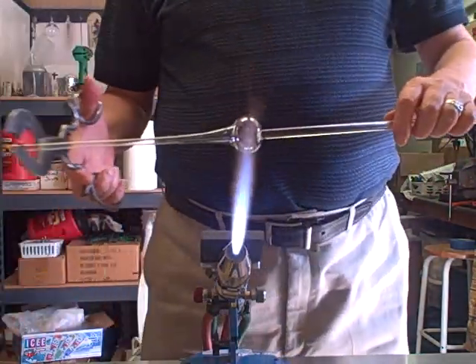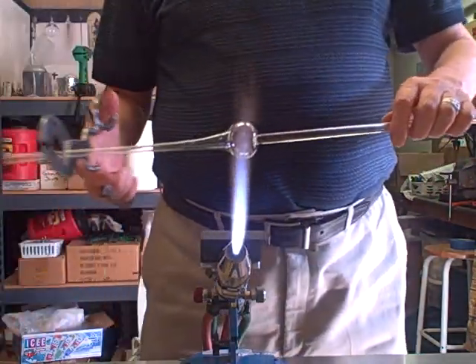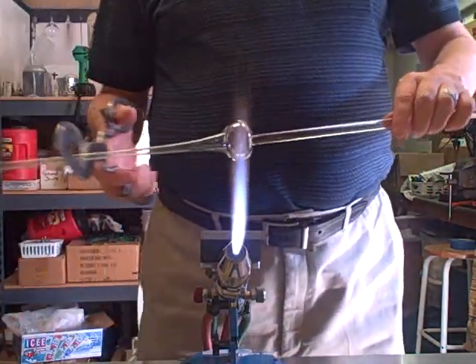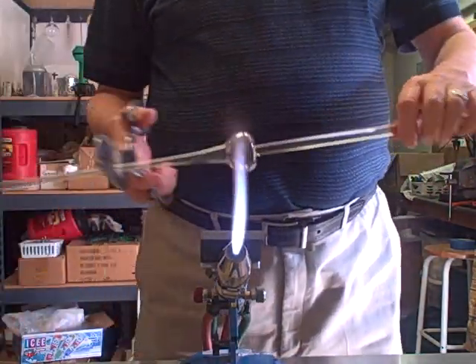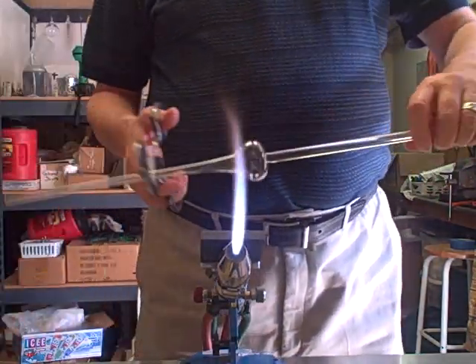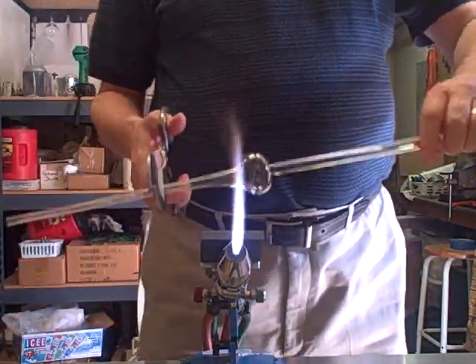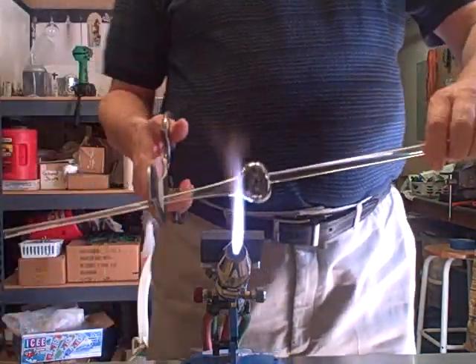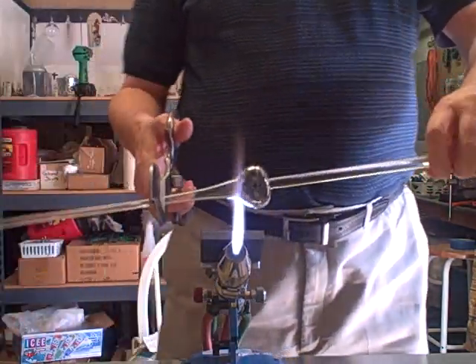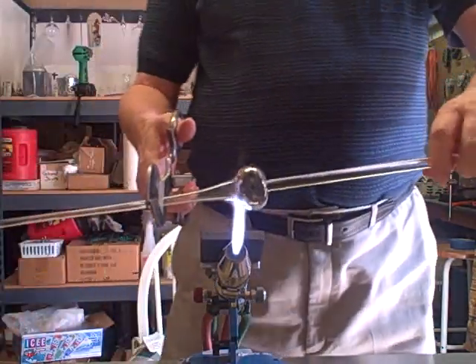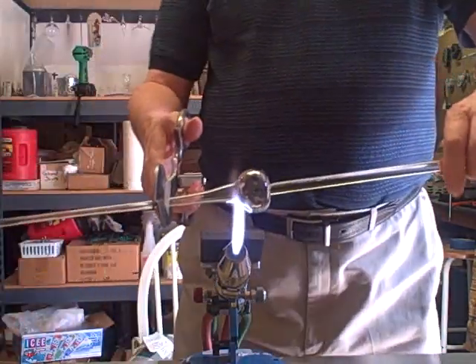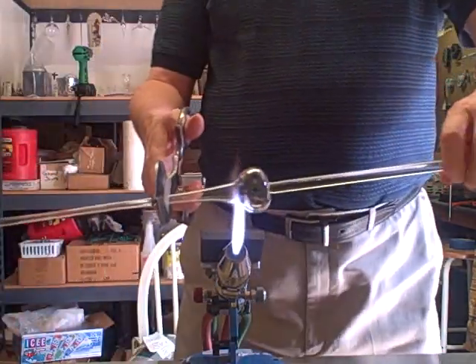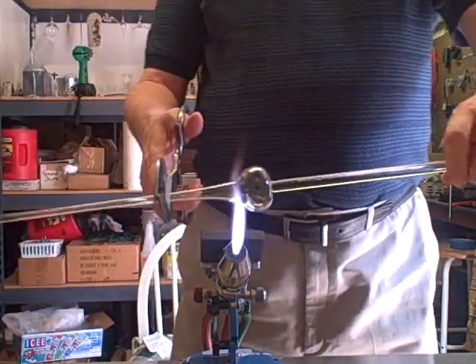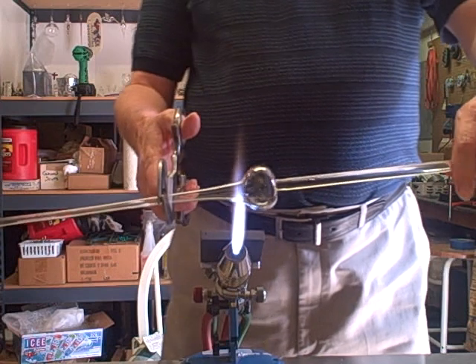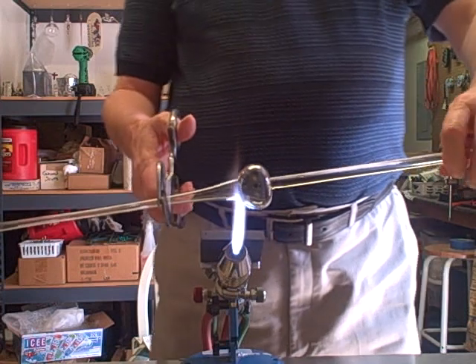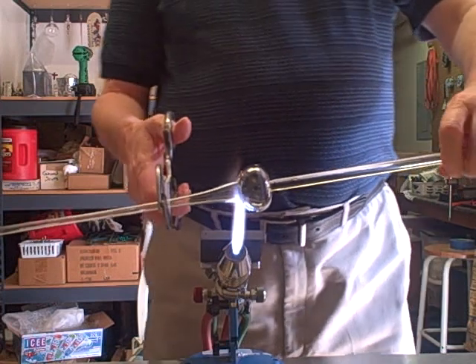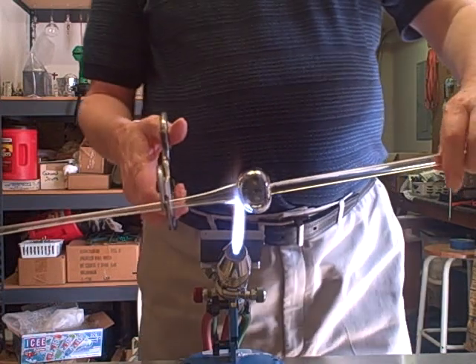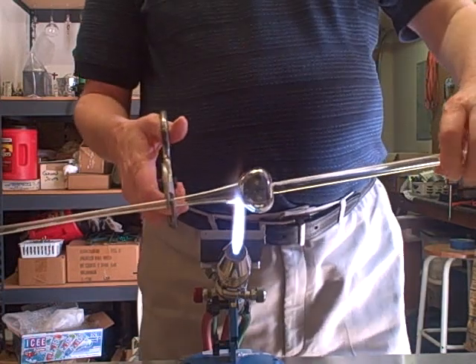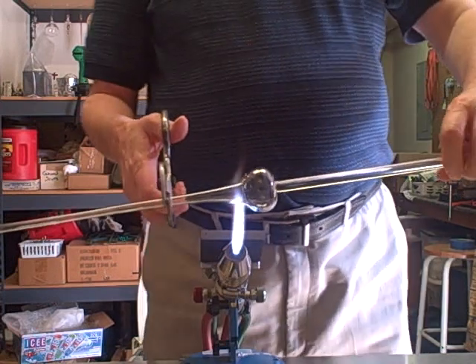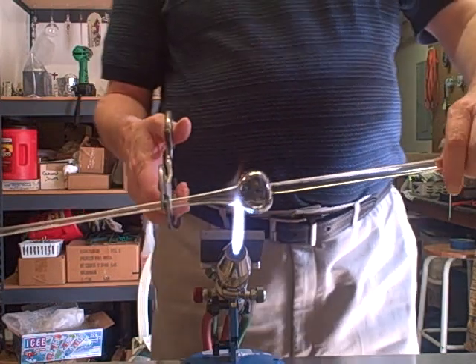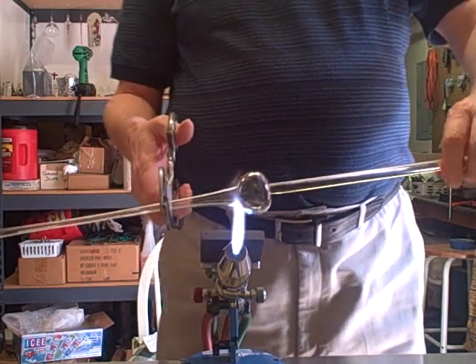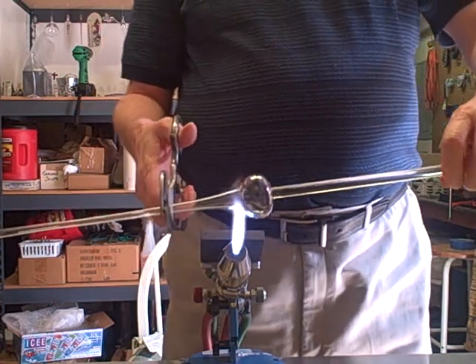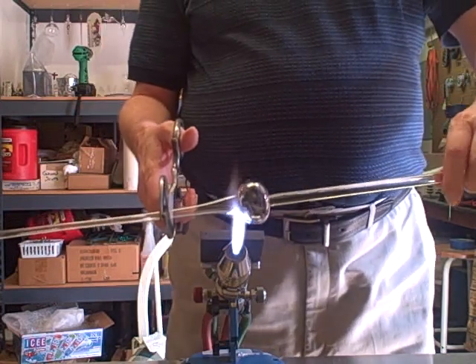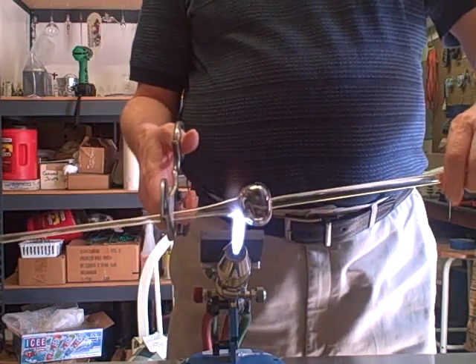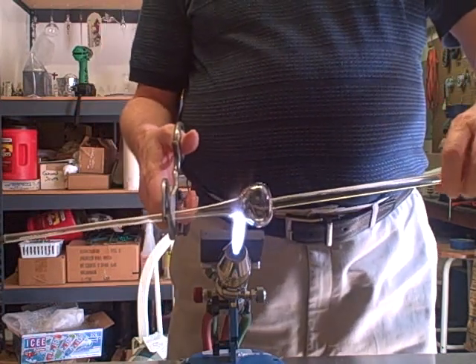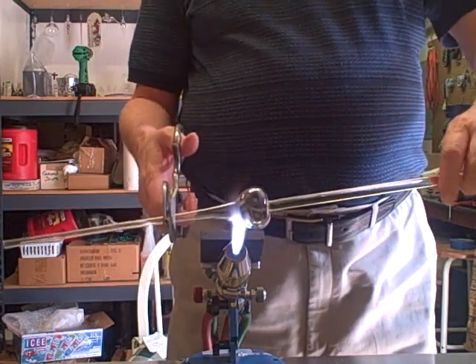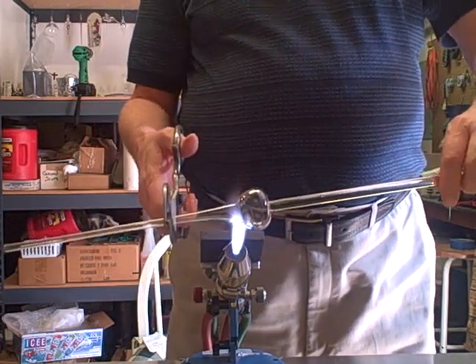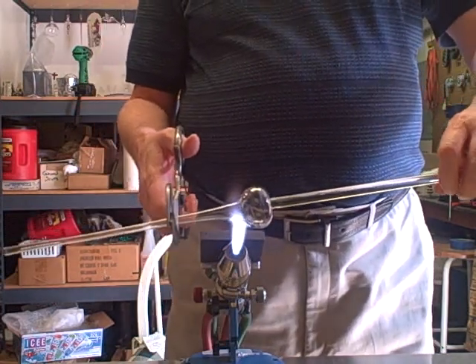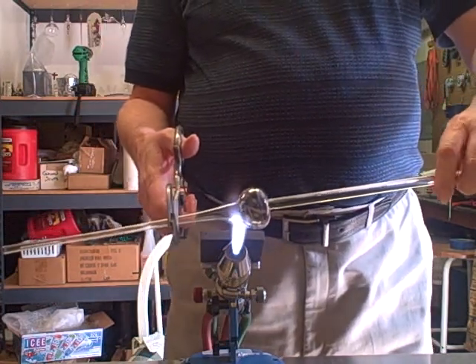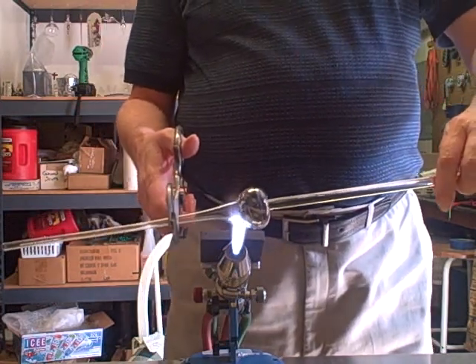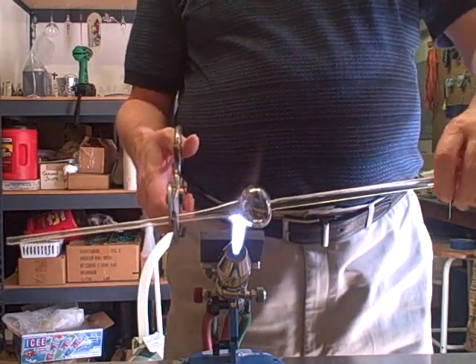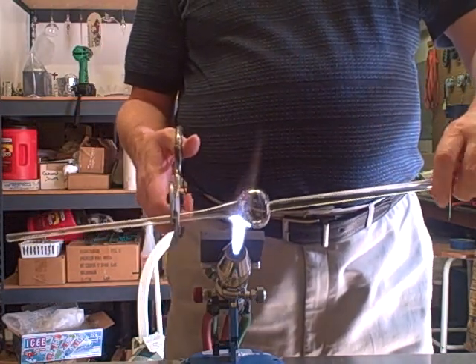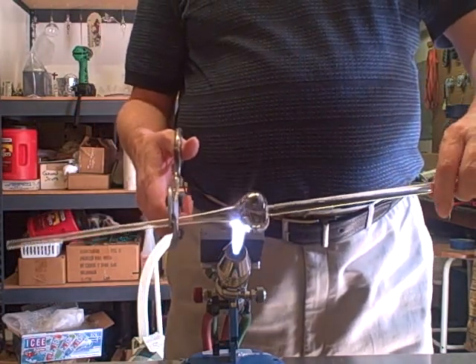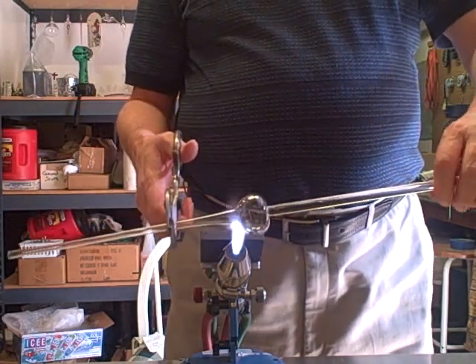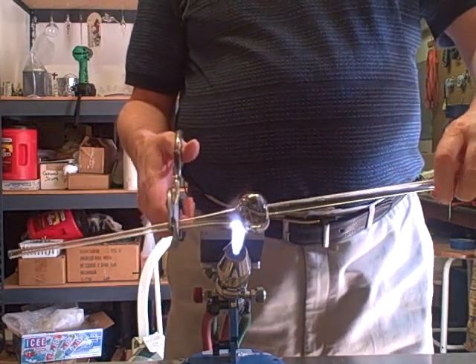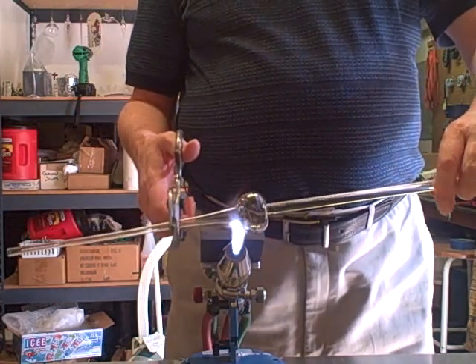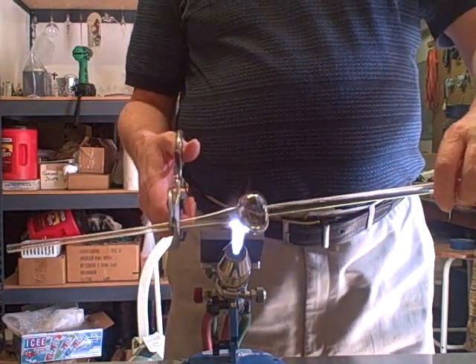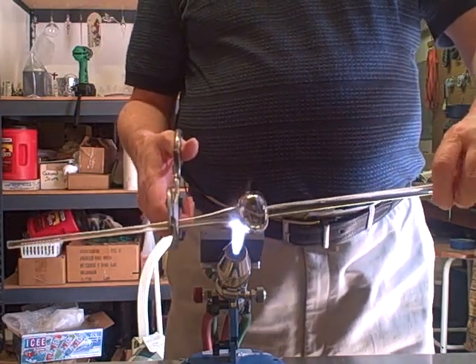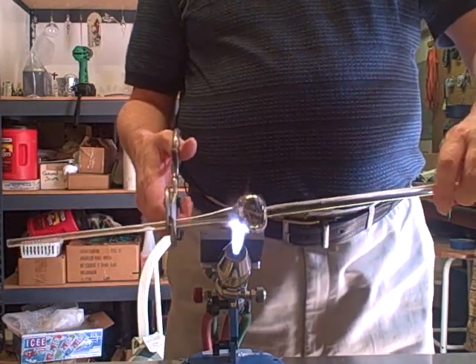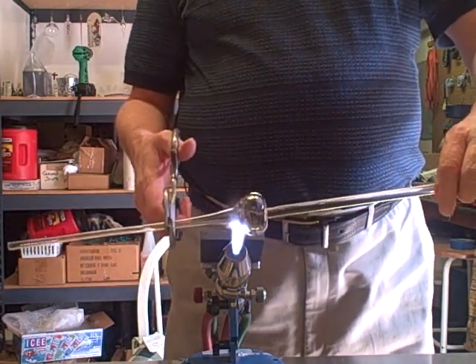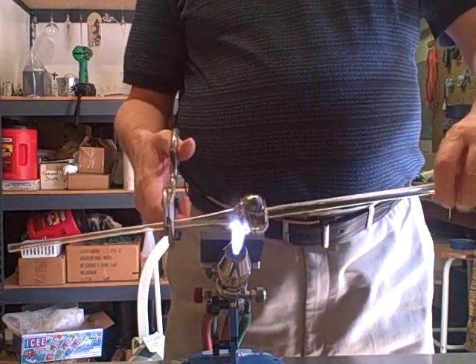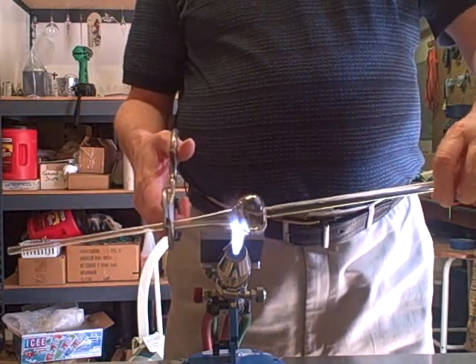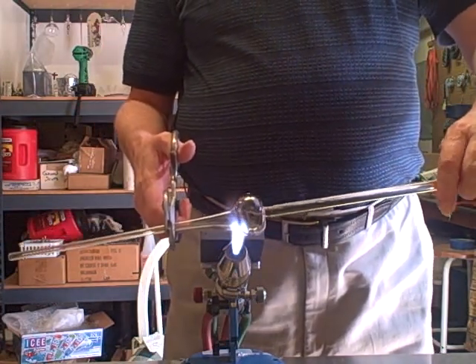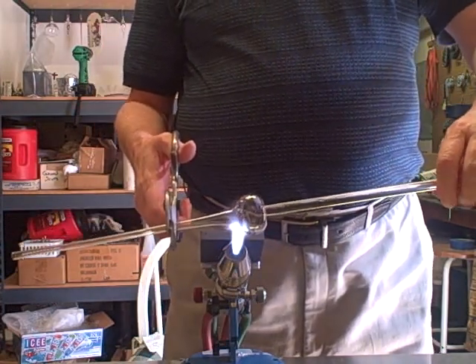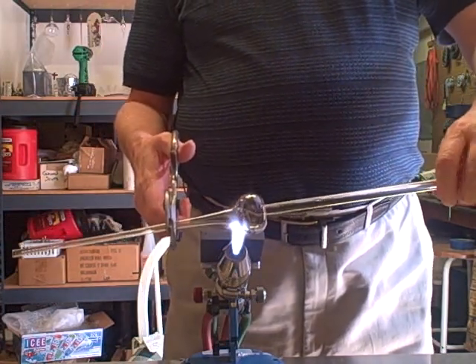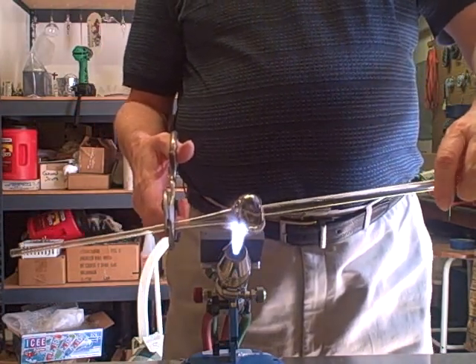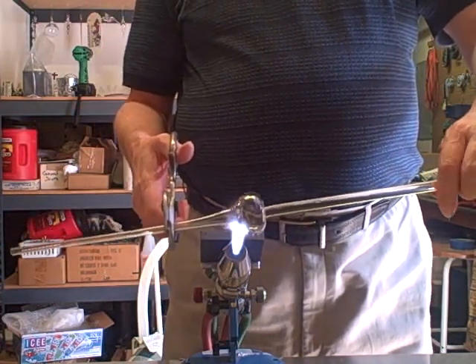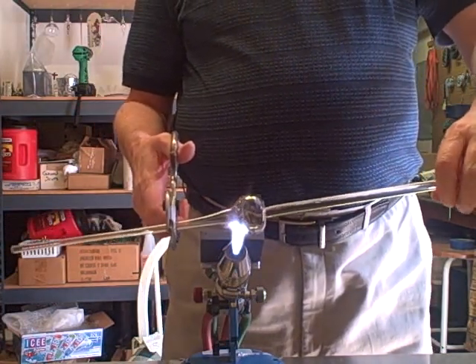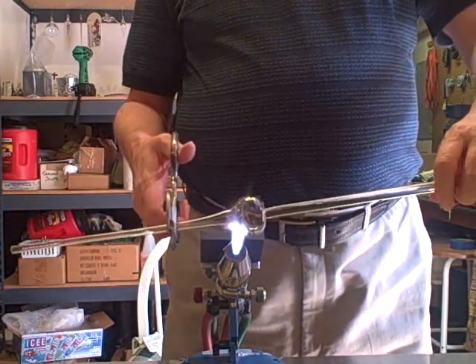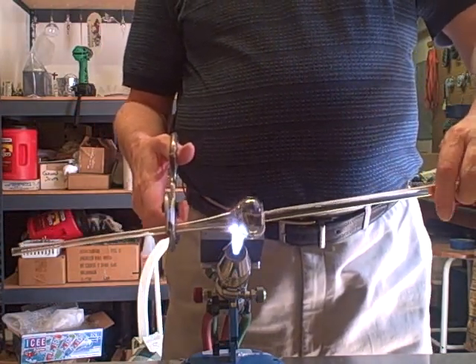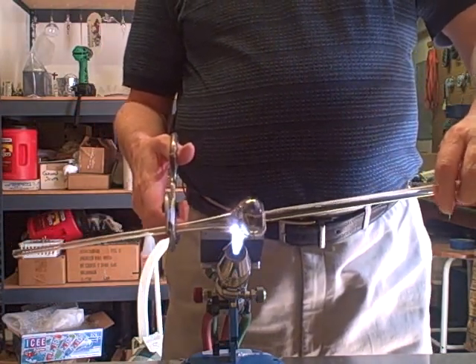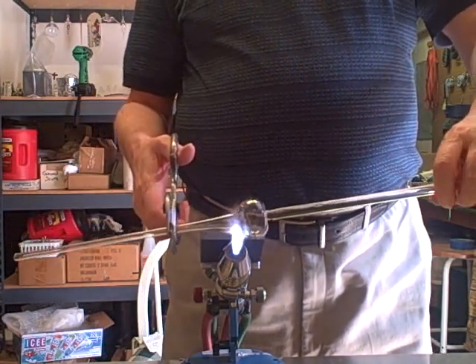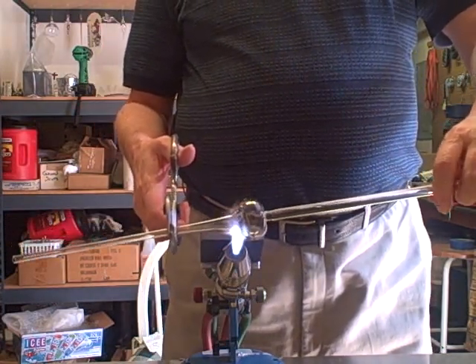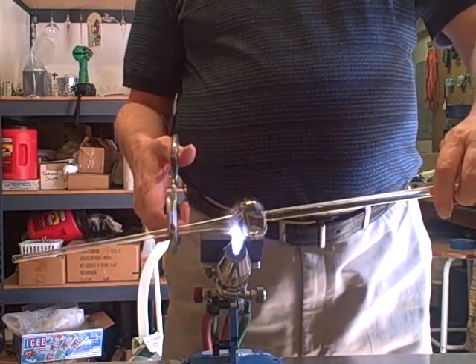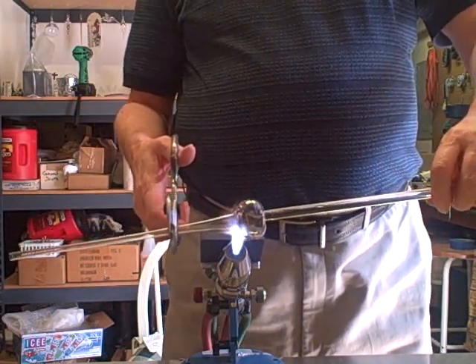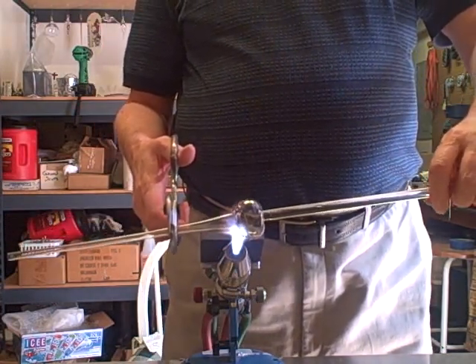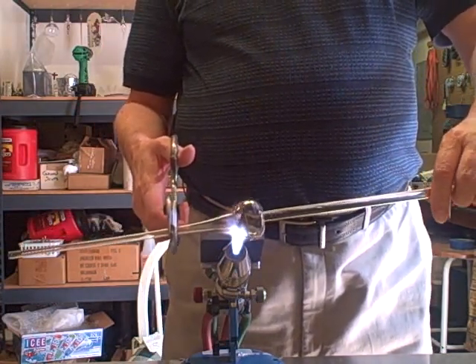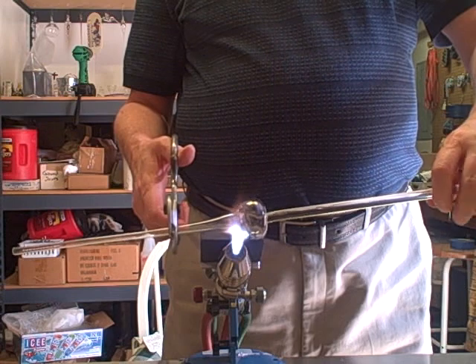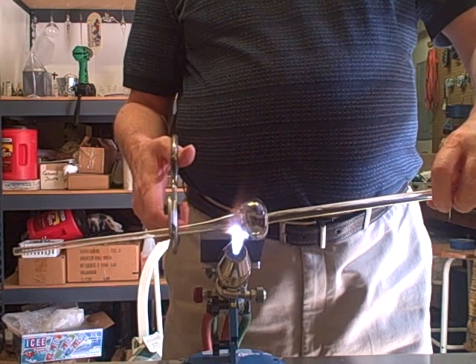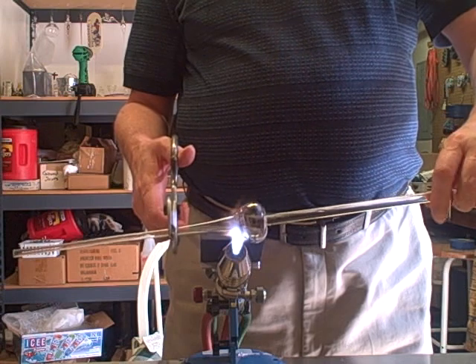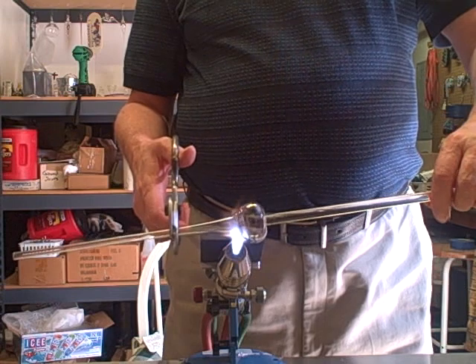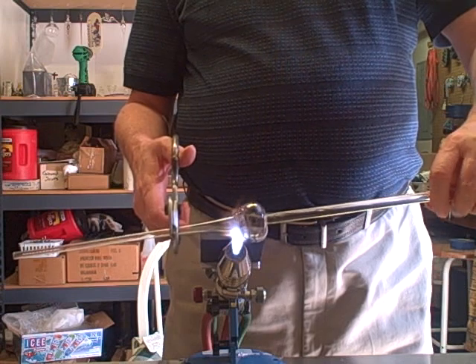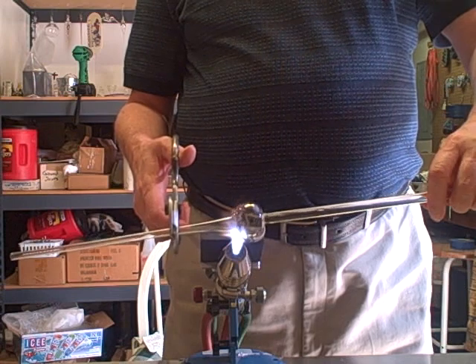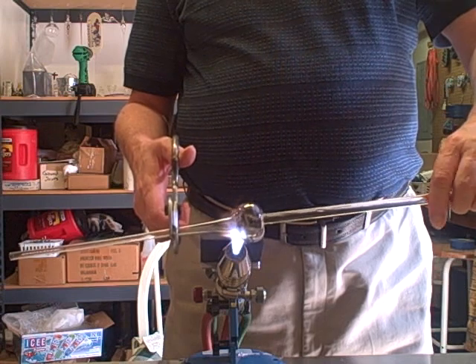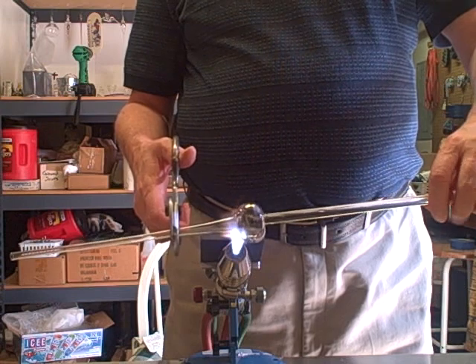I'll take the blow pipe off, just like we did on the goblet. Heat it up right here at the base, get it red hot.